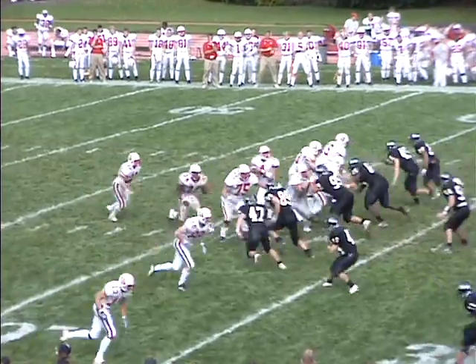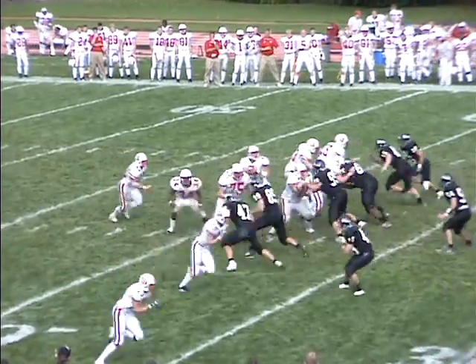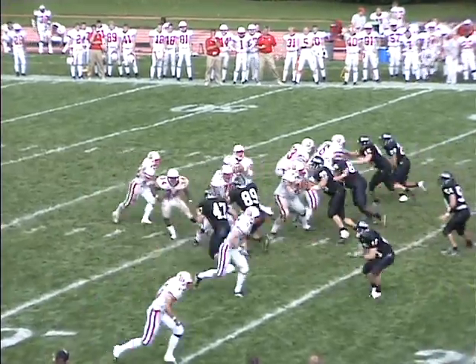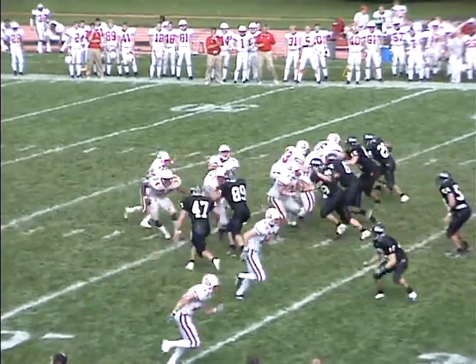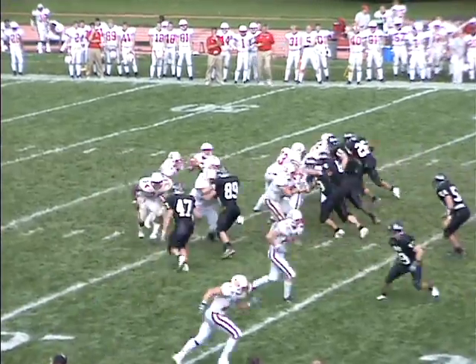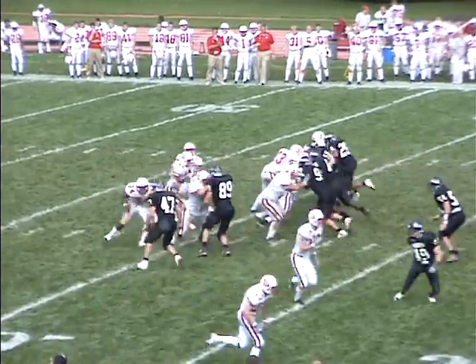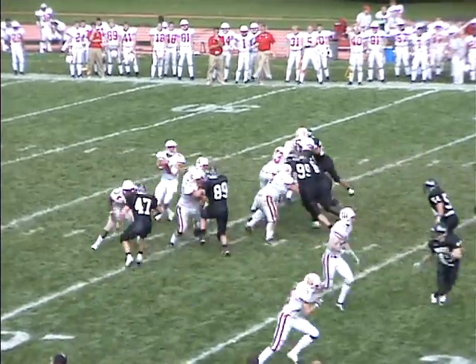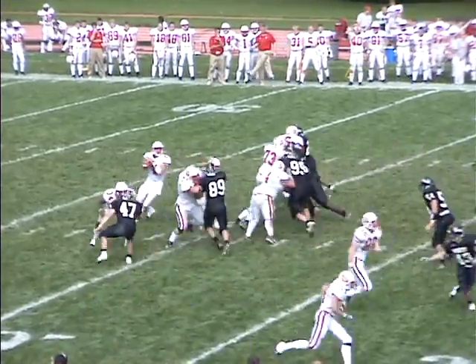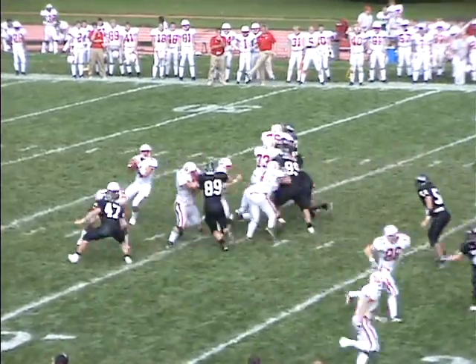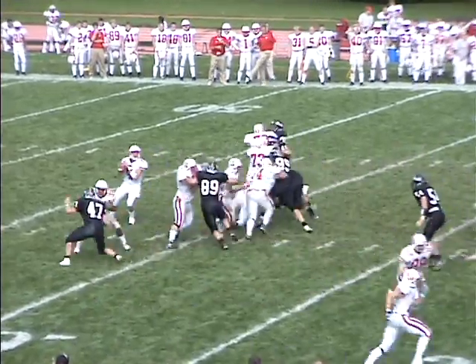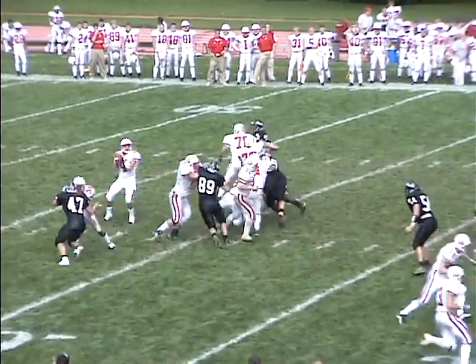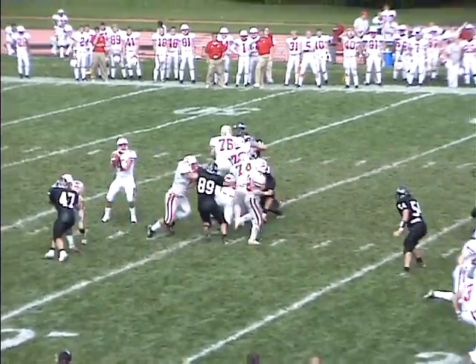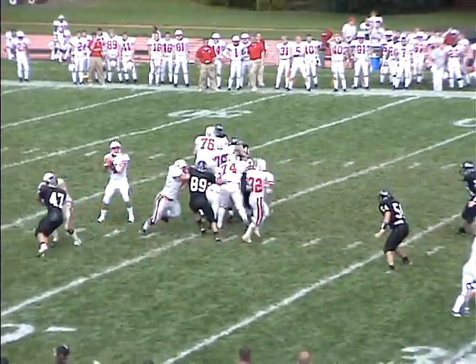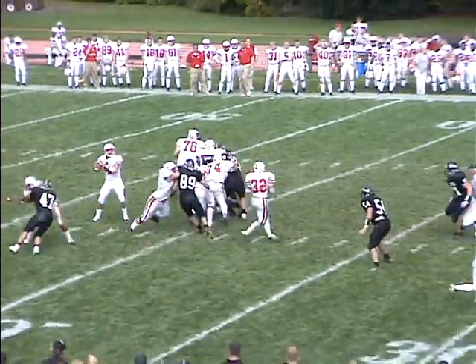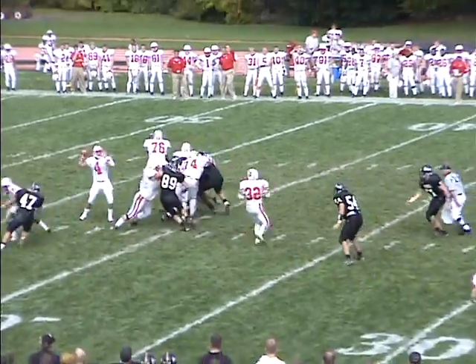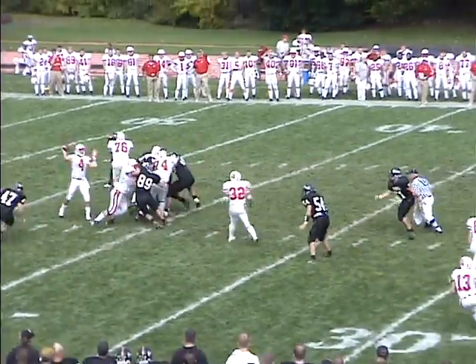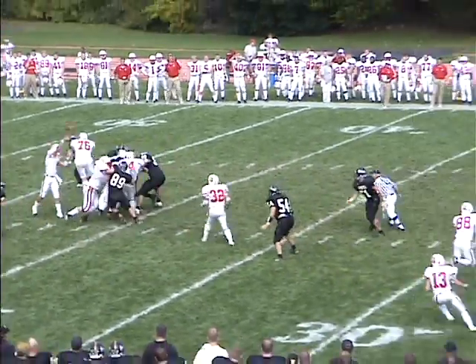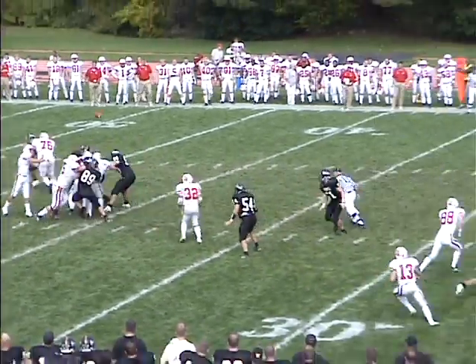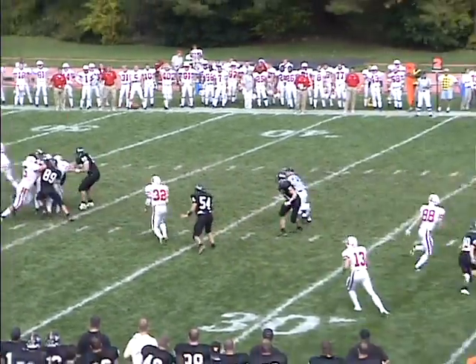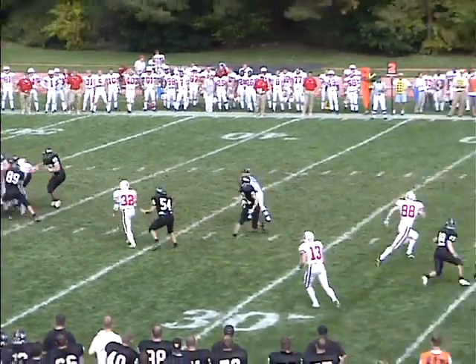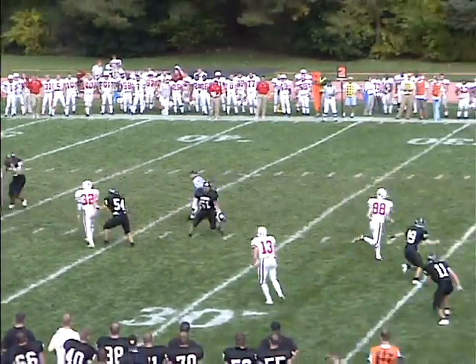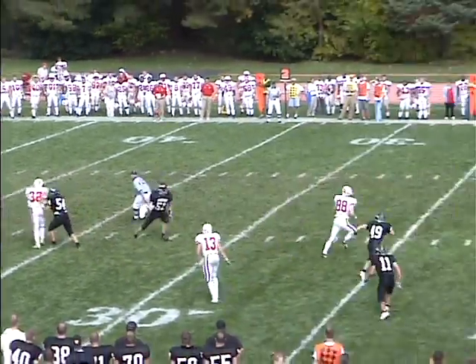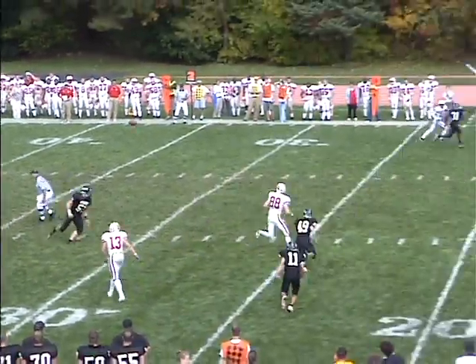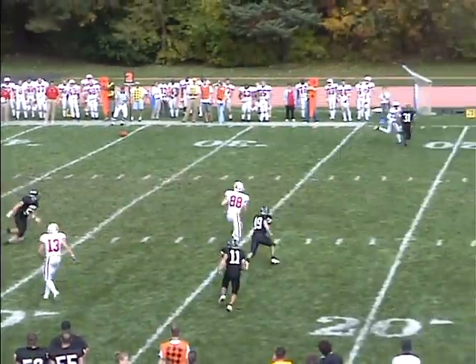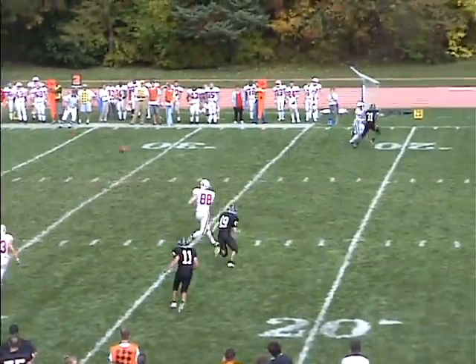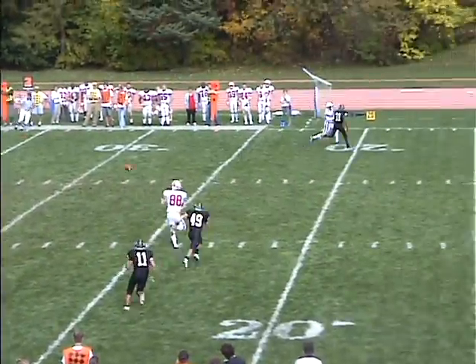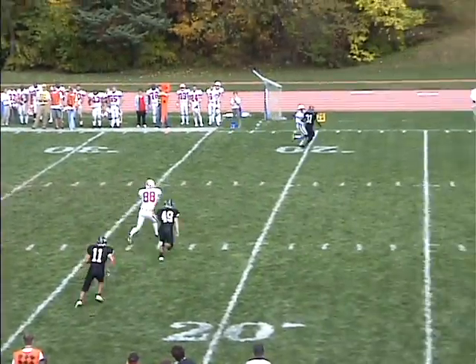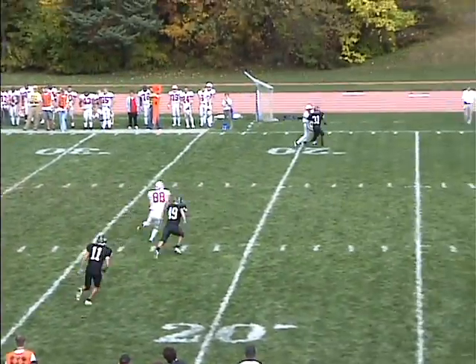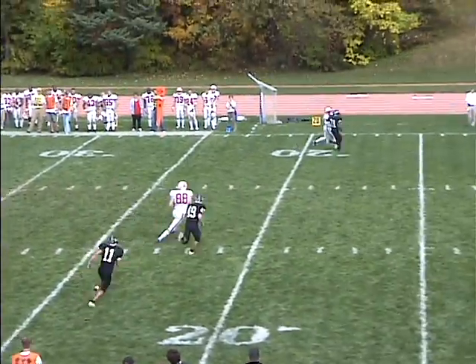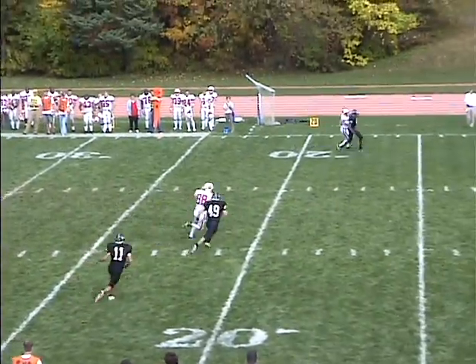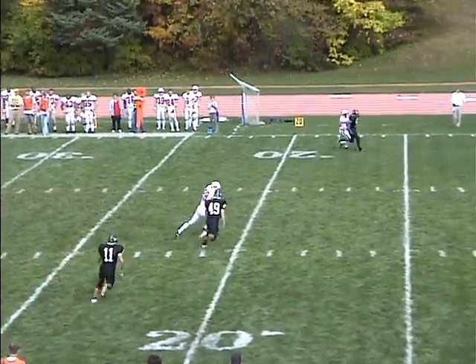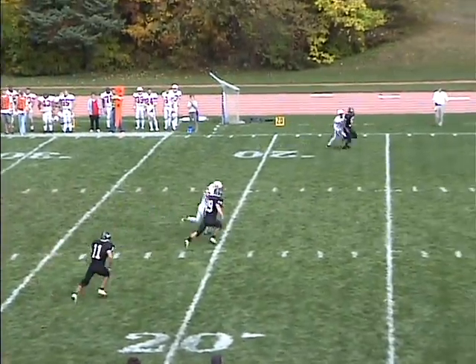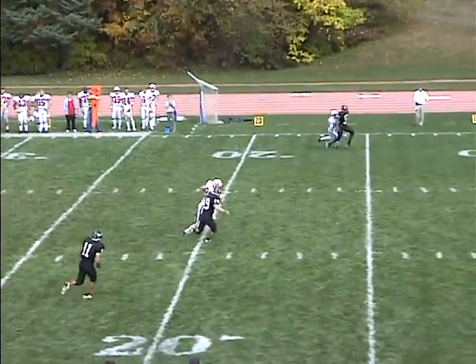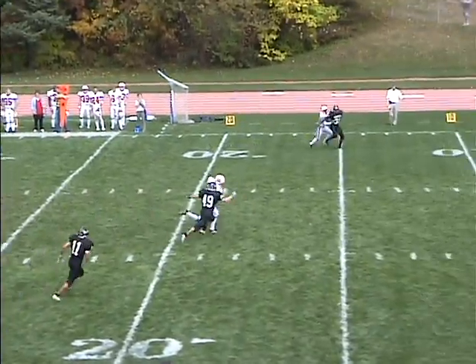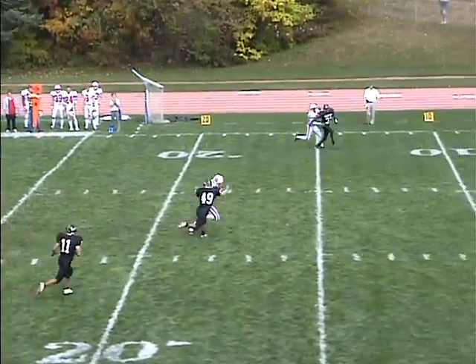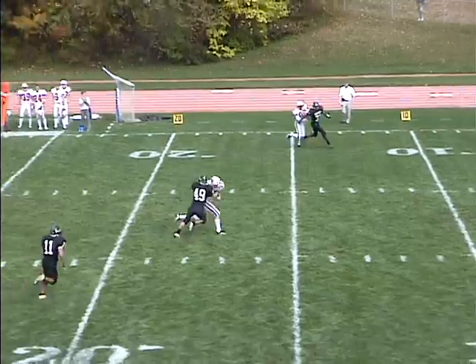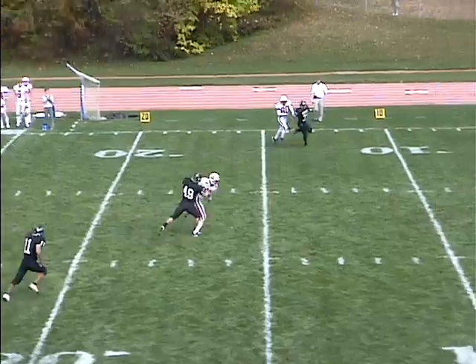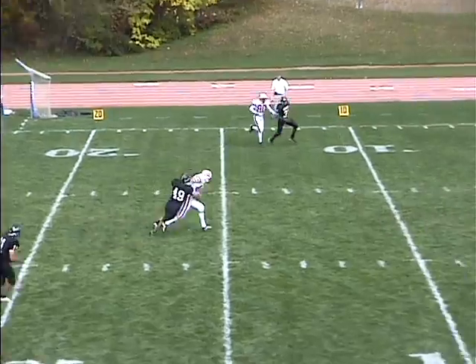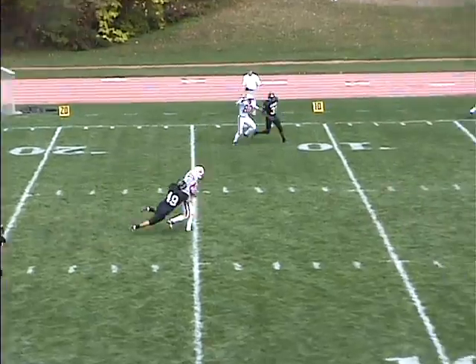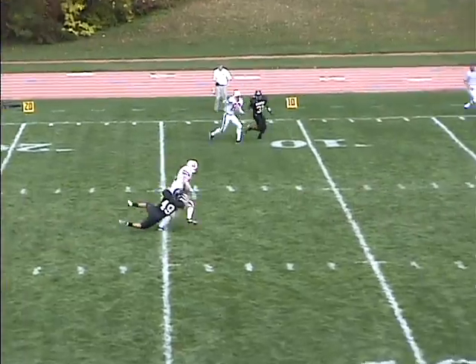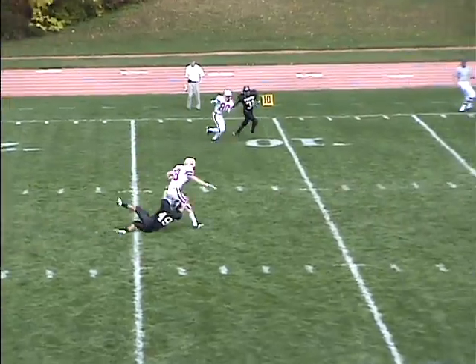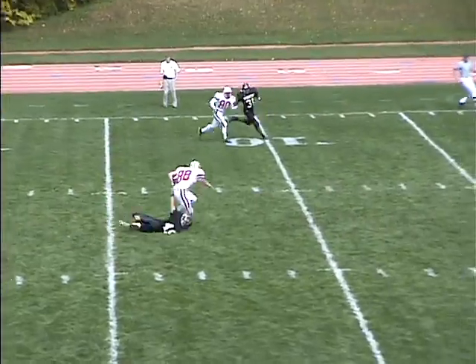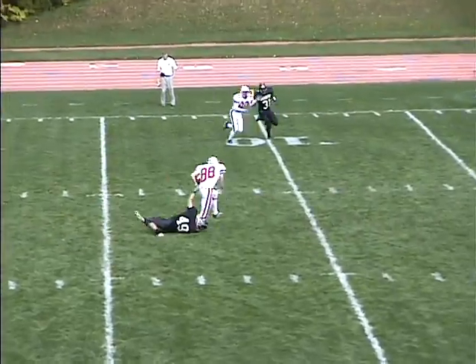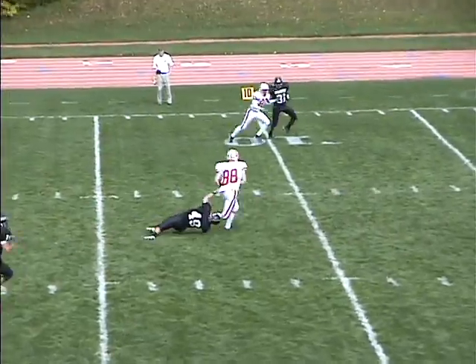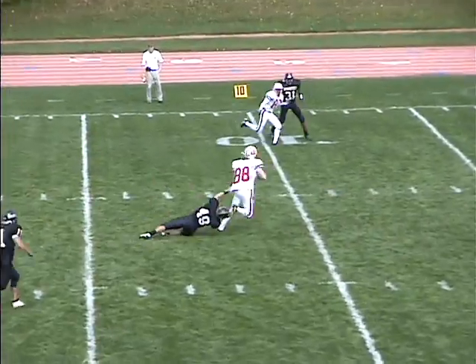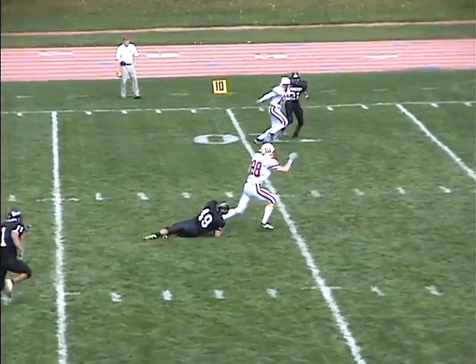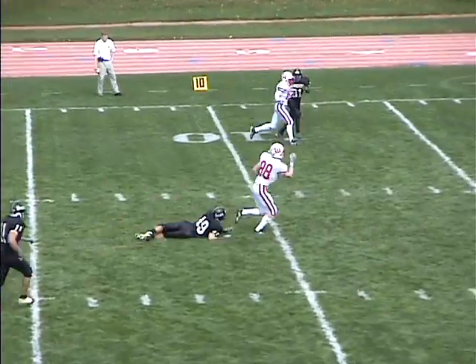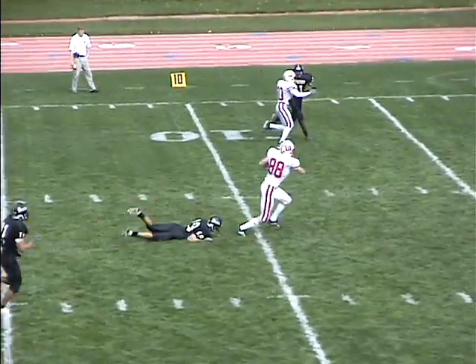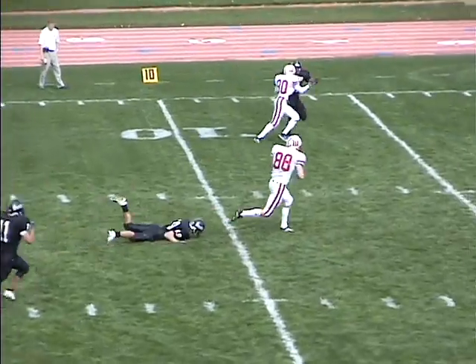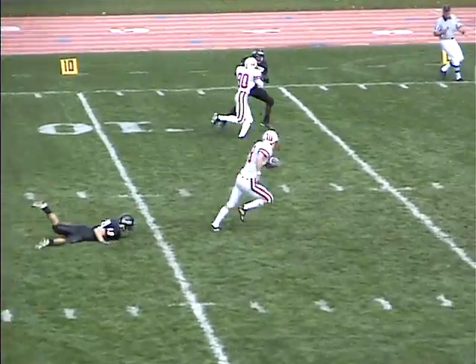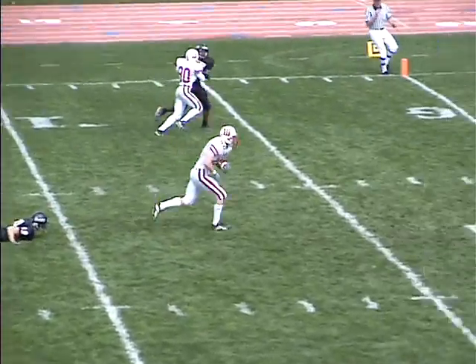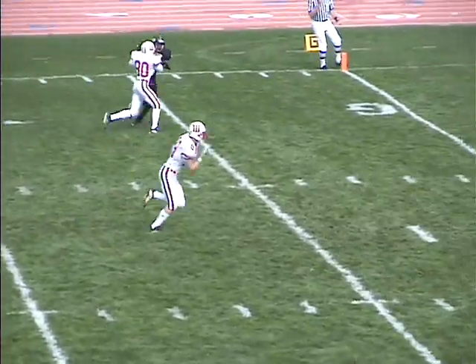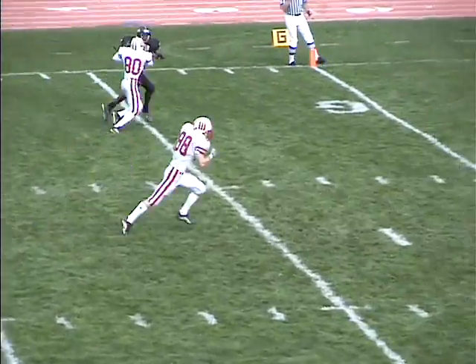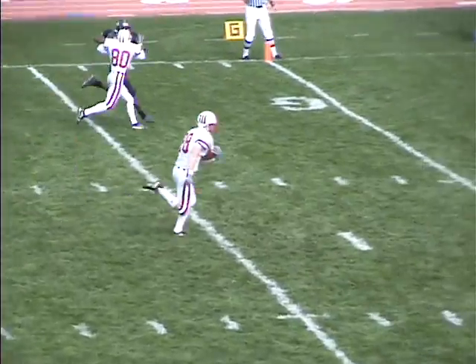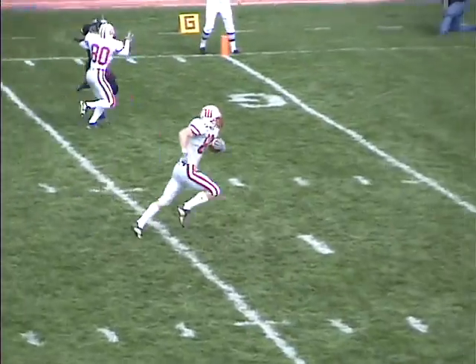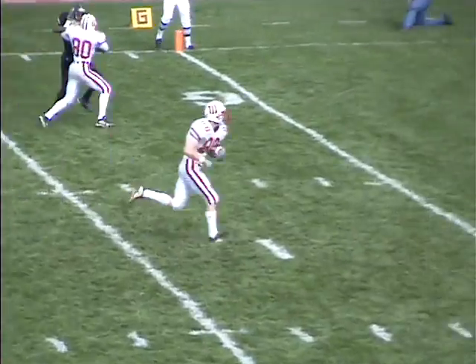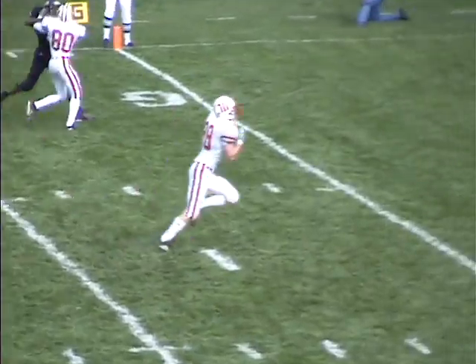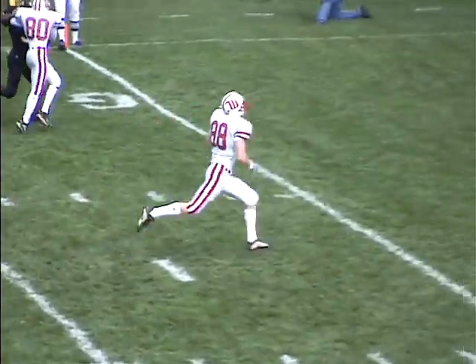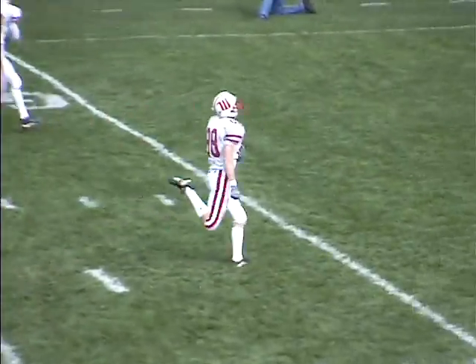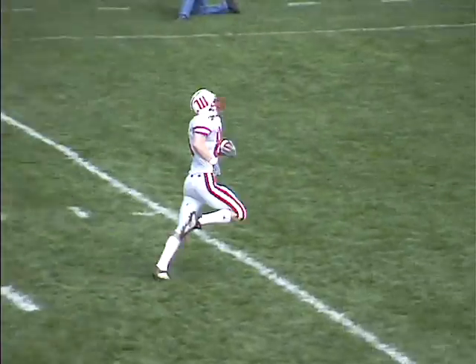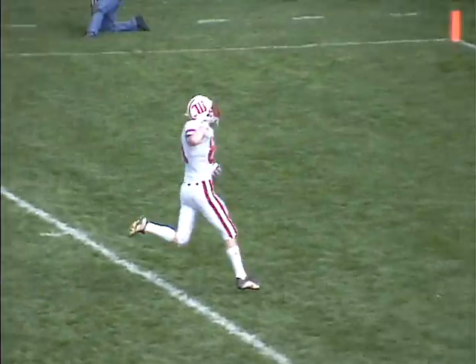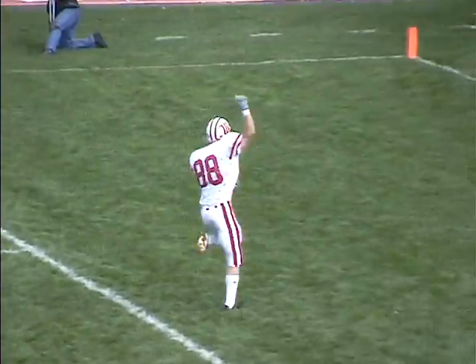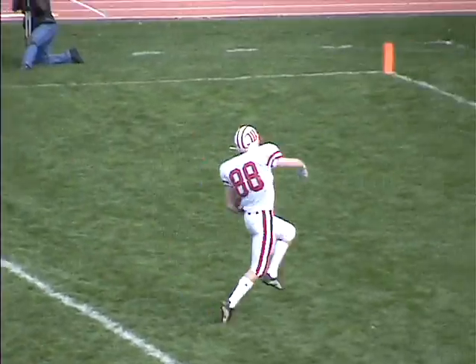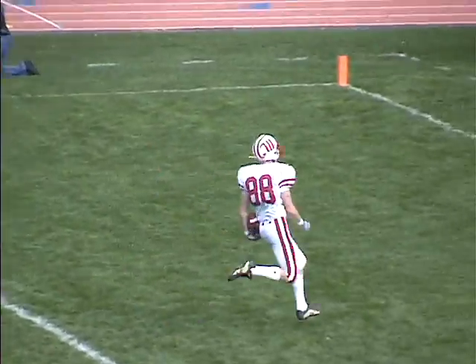Cornette goes back, looking to pass. Throws it over the middle. Wide open is Crane at the 20 to the 15. Breaks a tackle, and he's going to score.